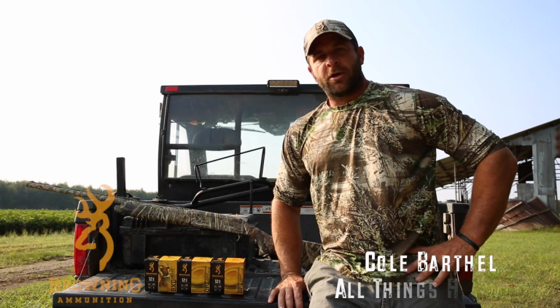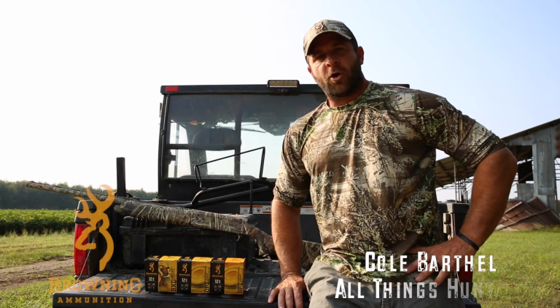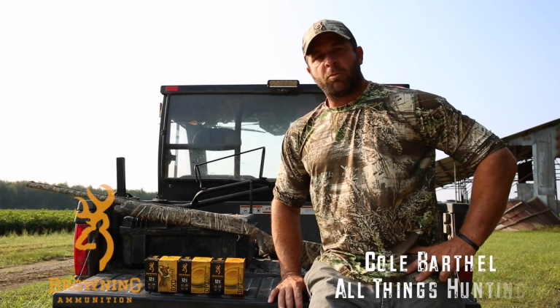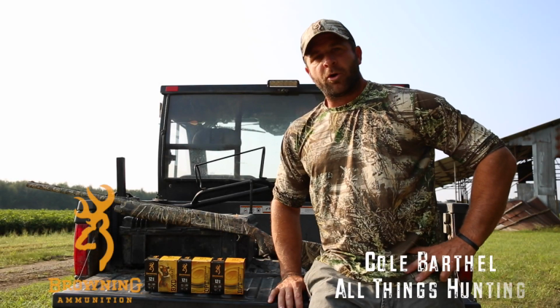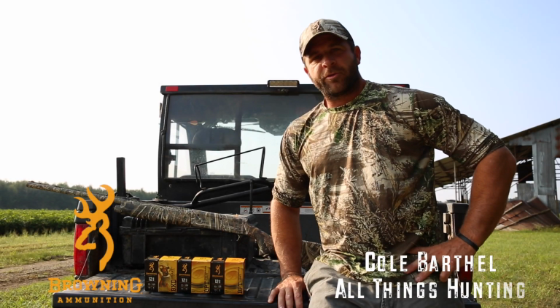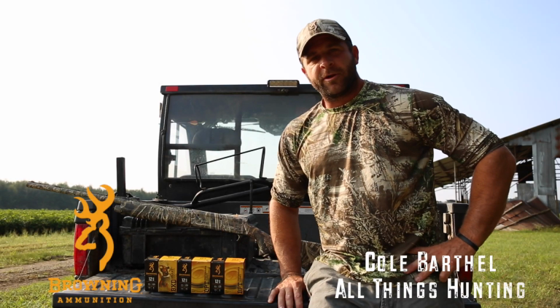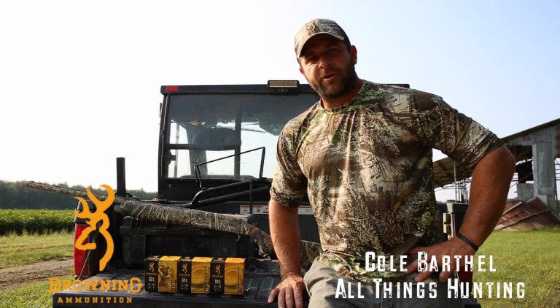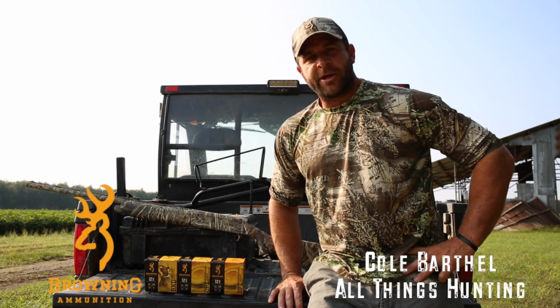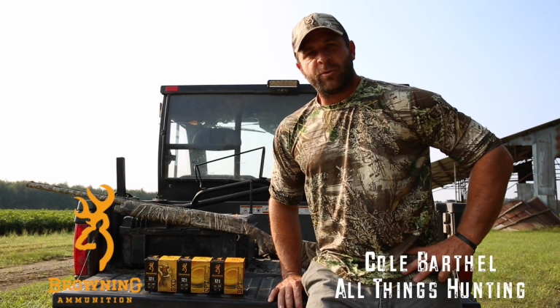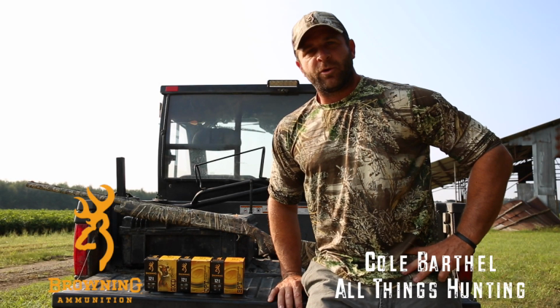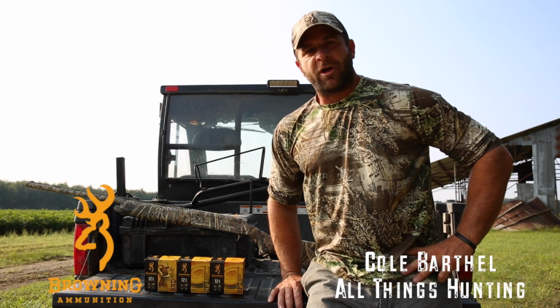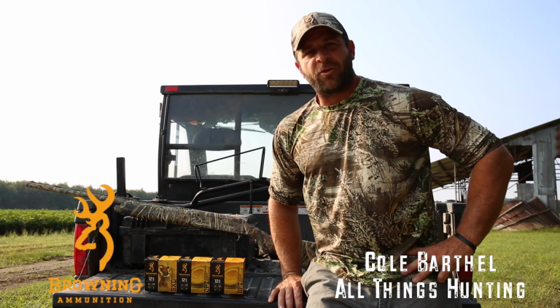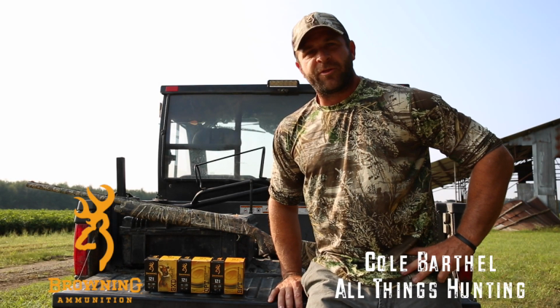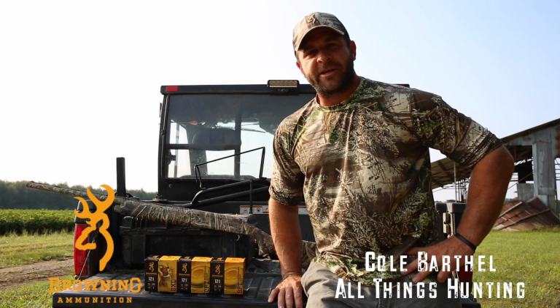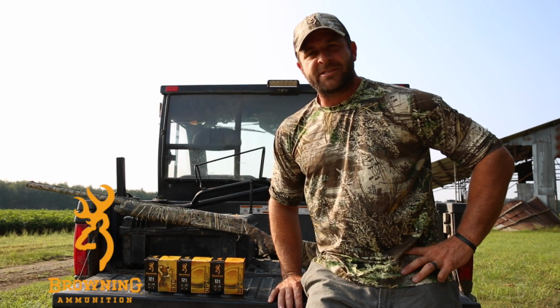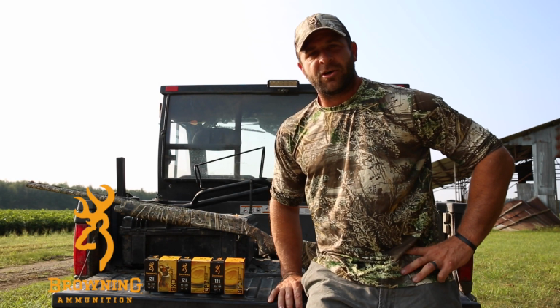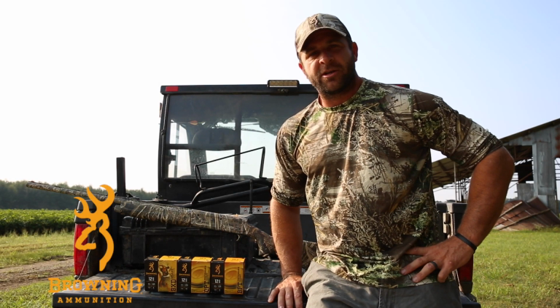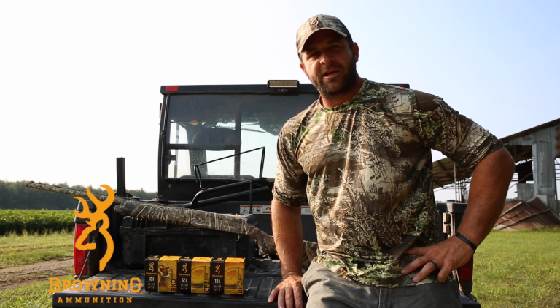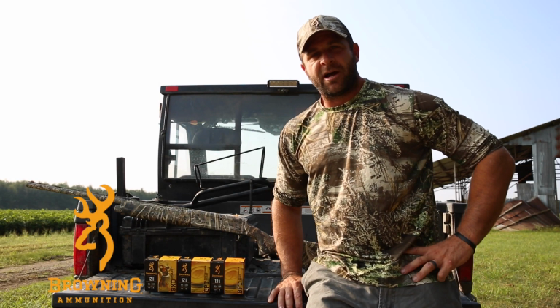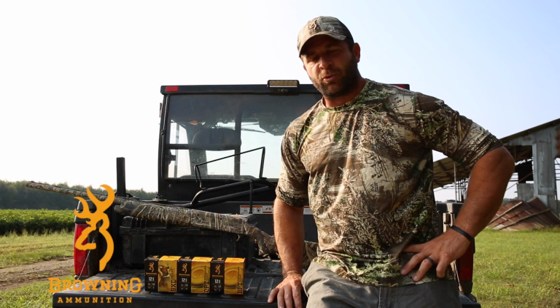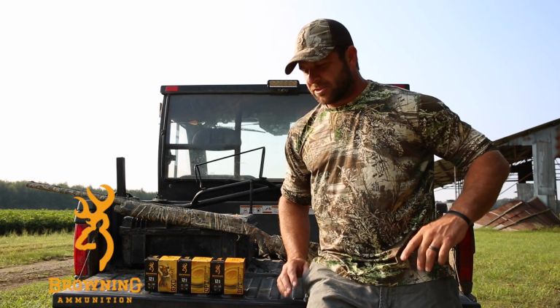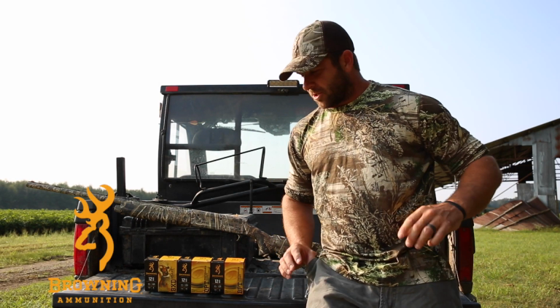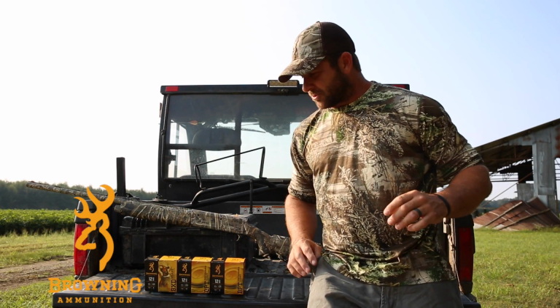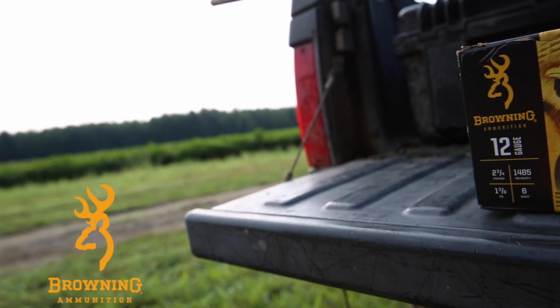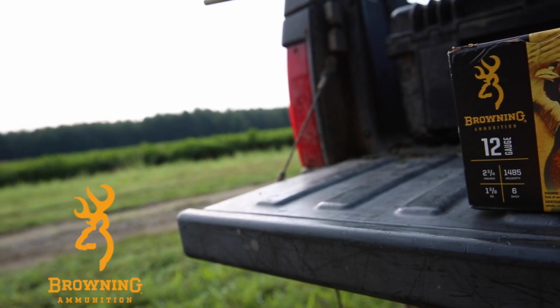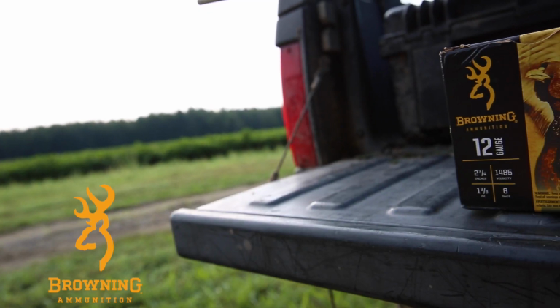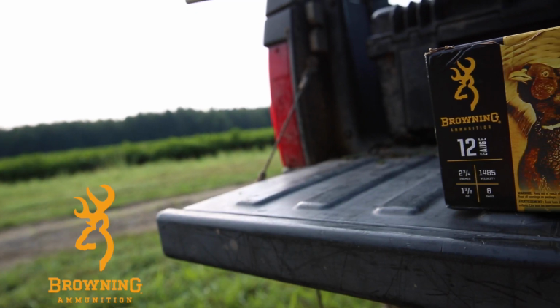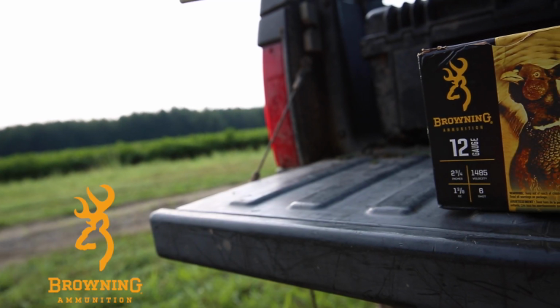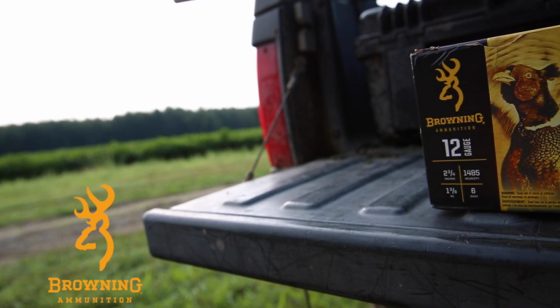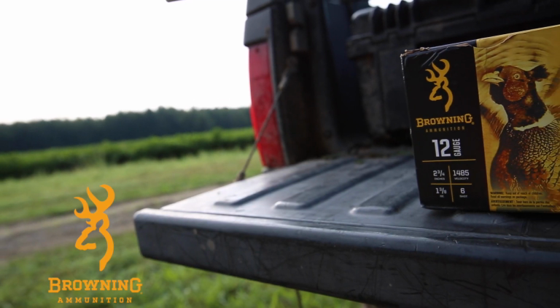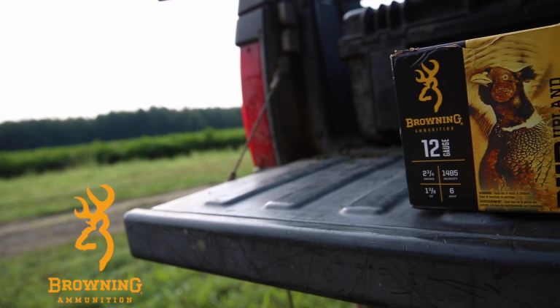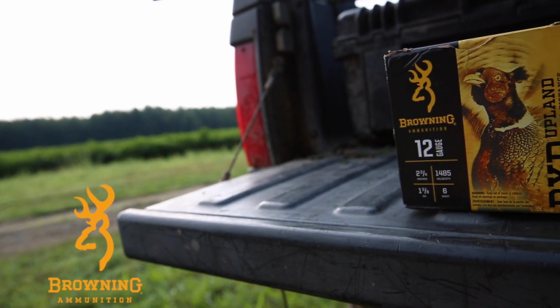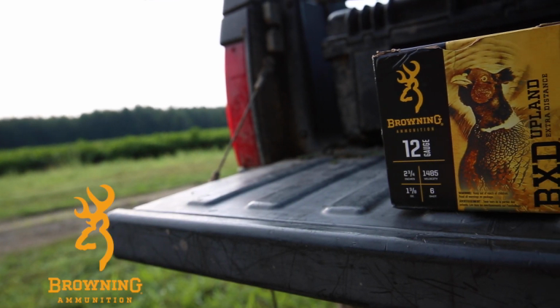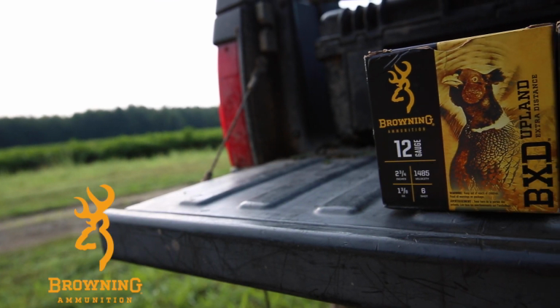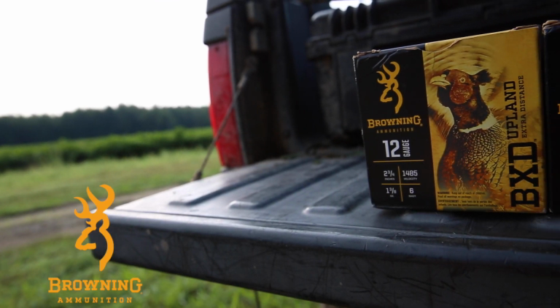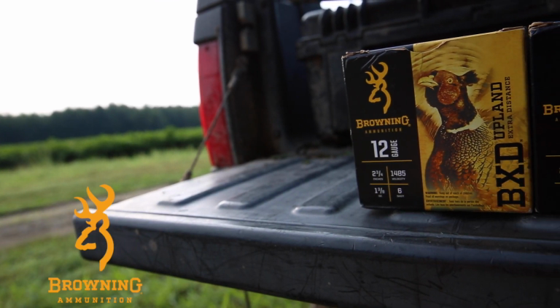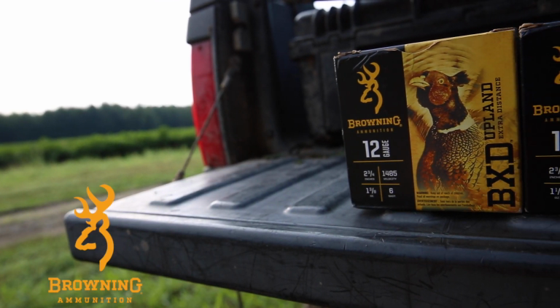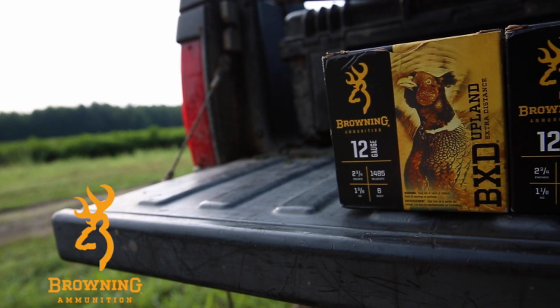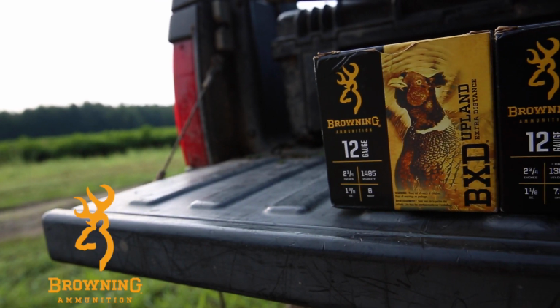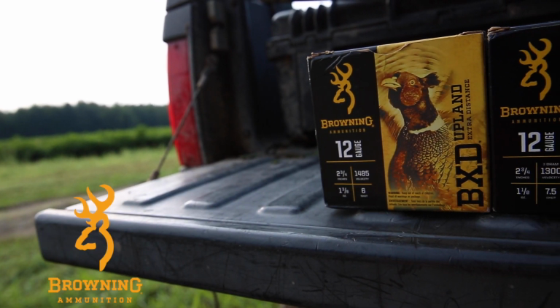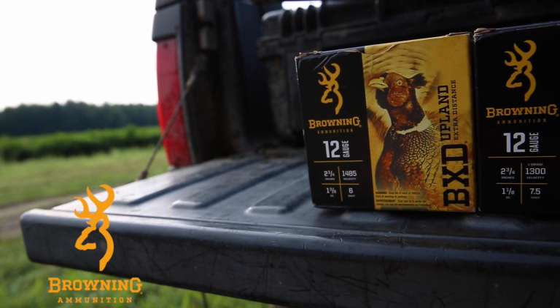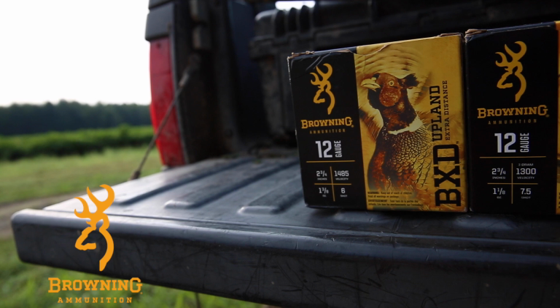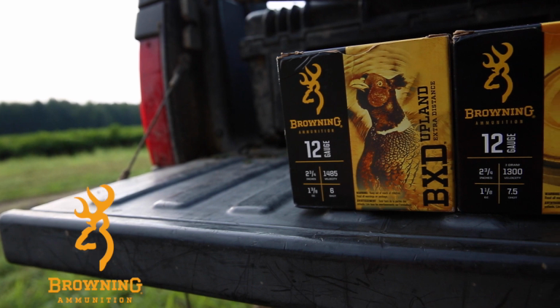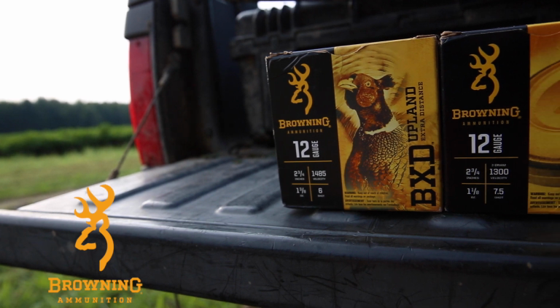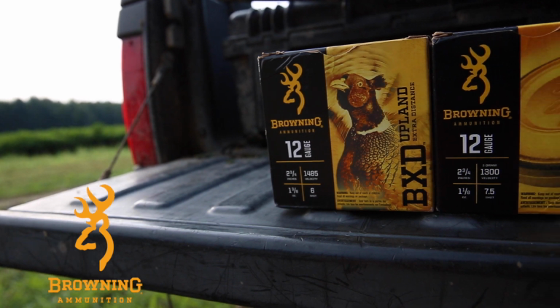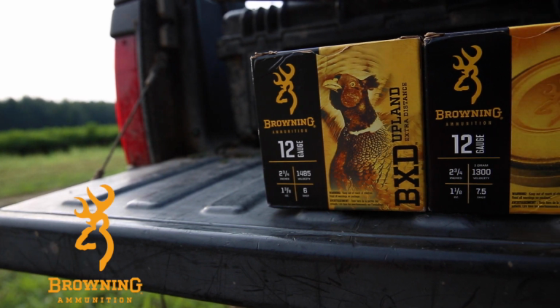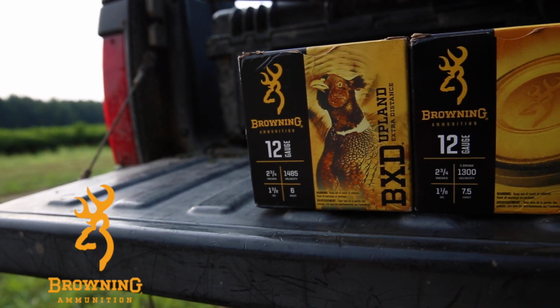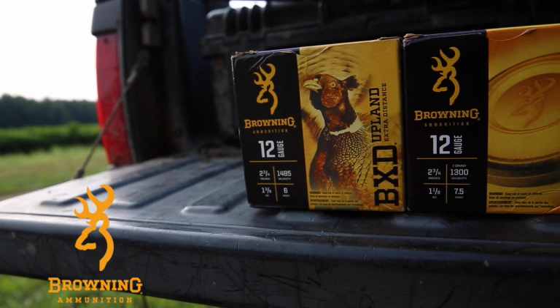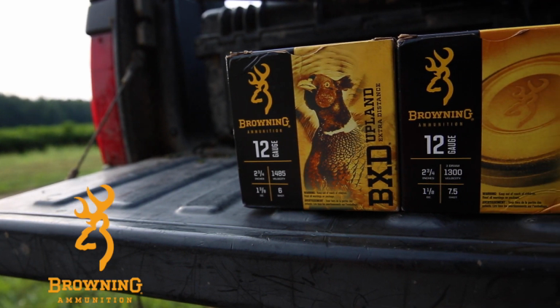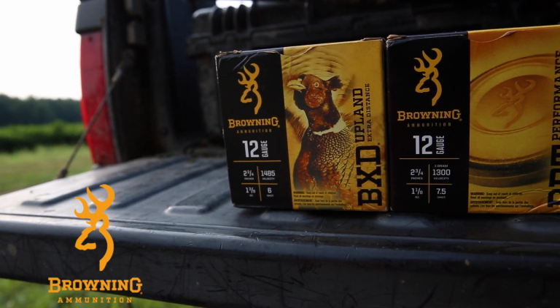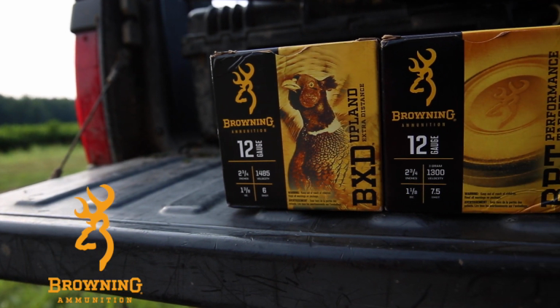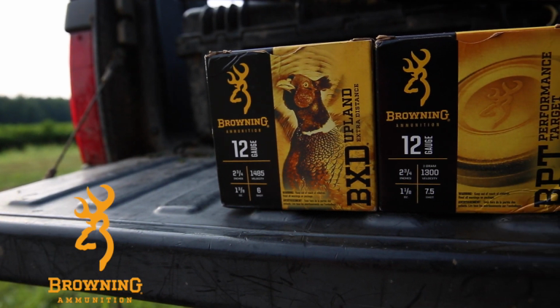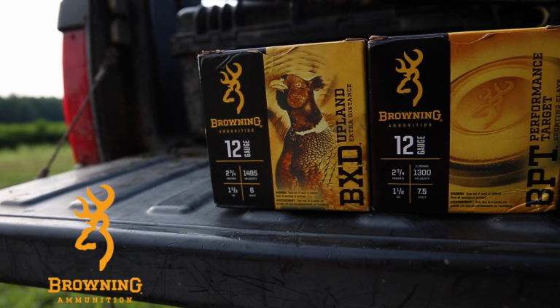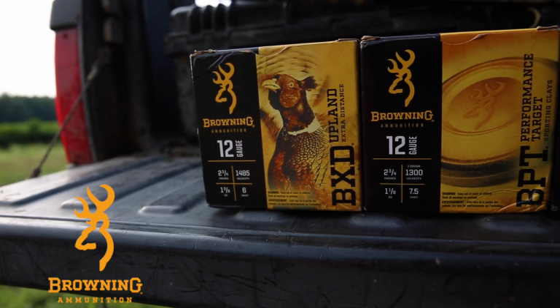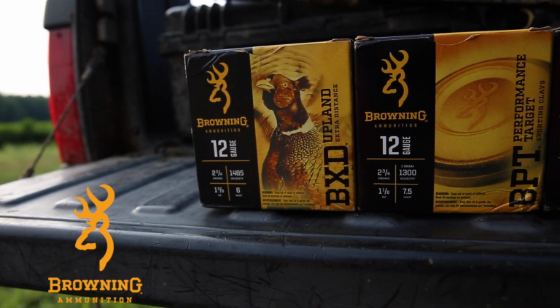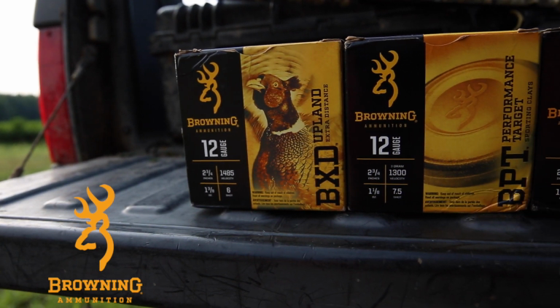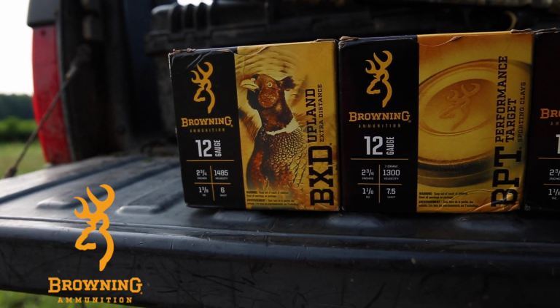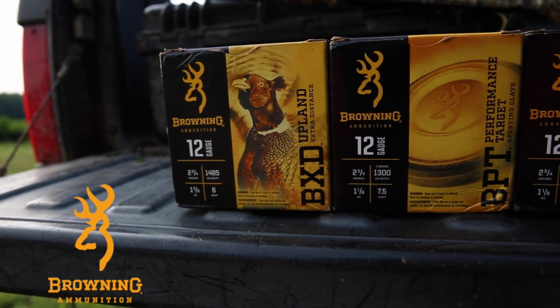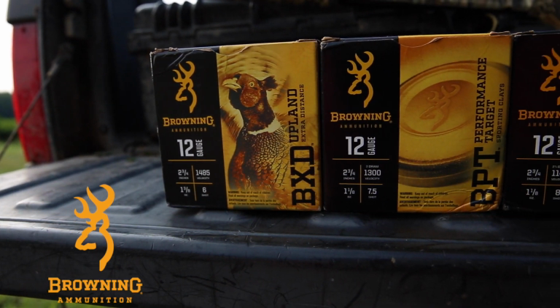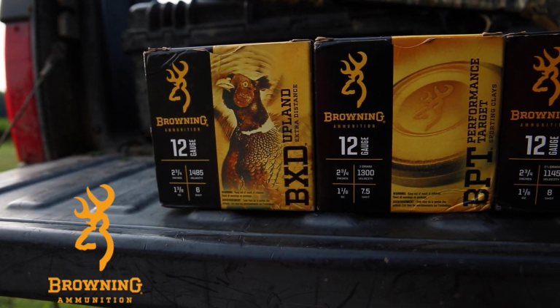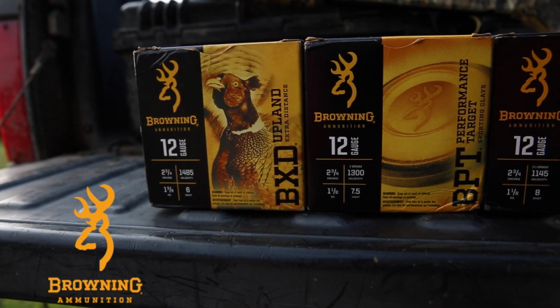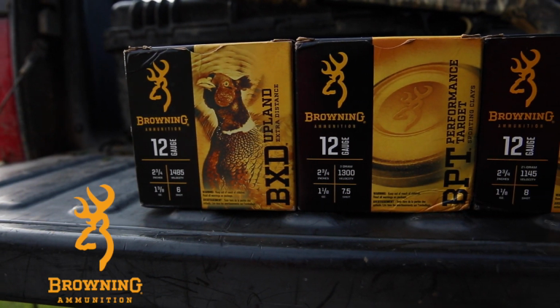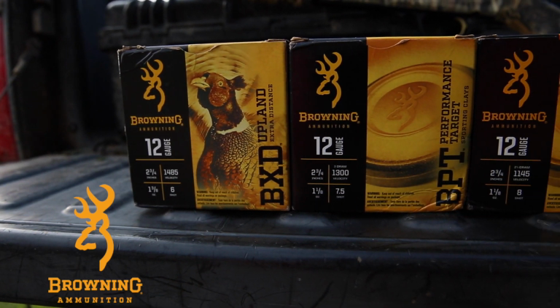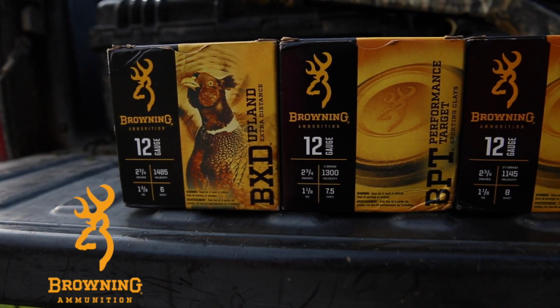Cole Barthel here with All Things Hunting. I want to talk to you just a little bit about the shotgun shell that we prefer with different types of hunting.